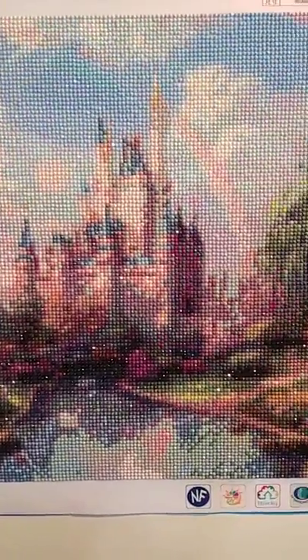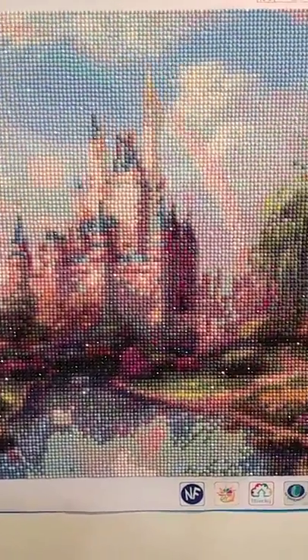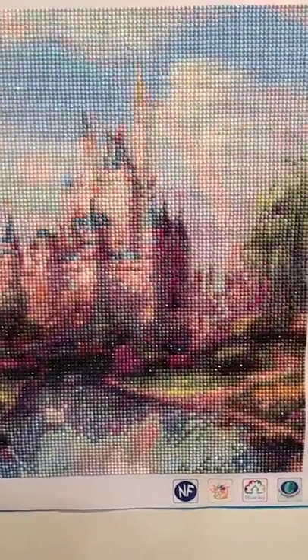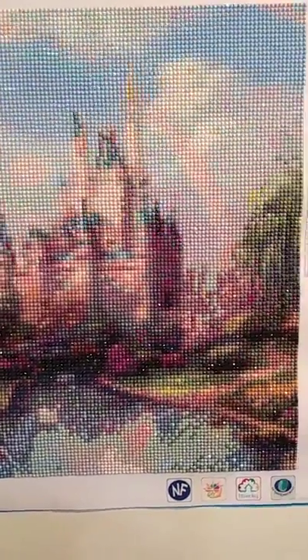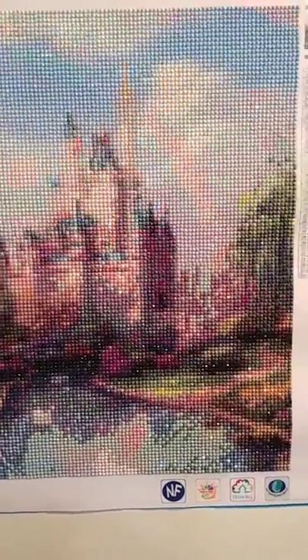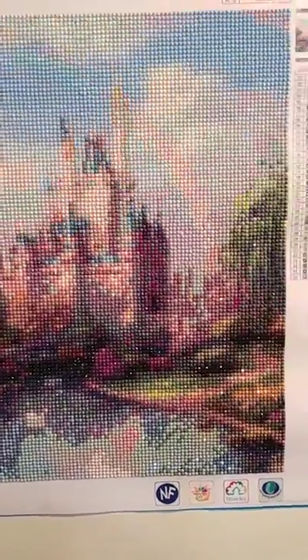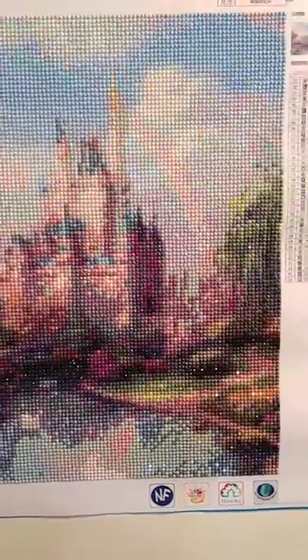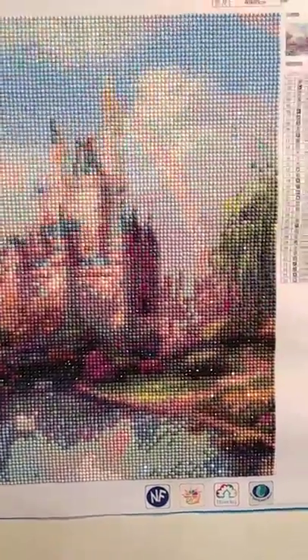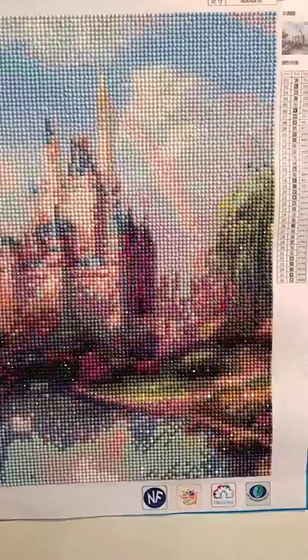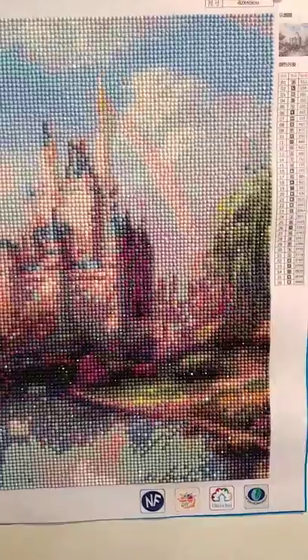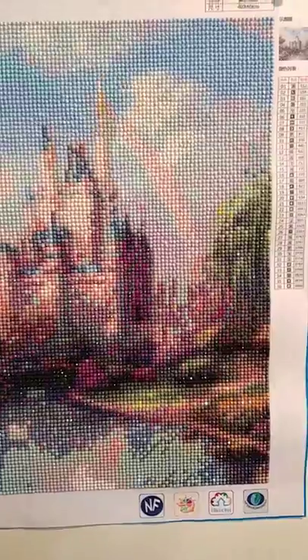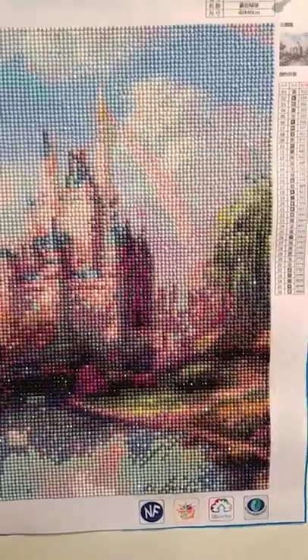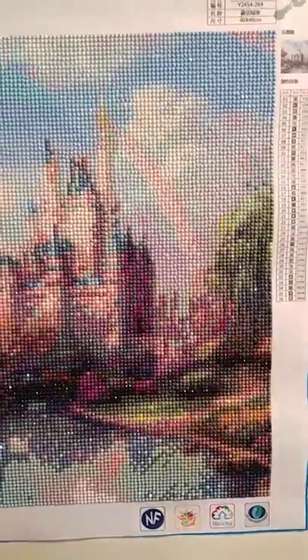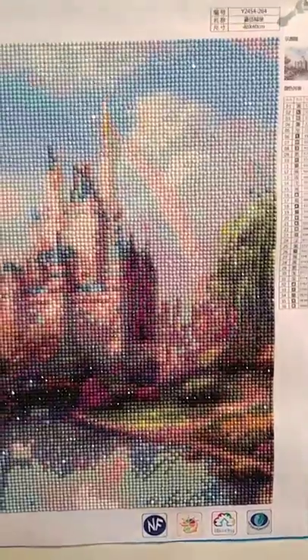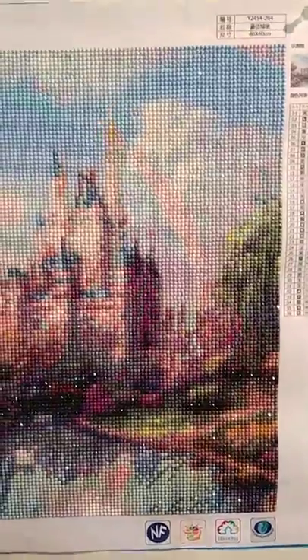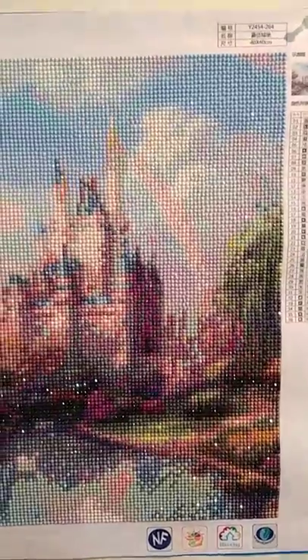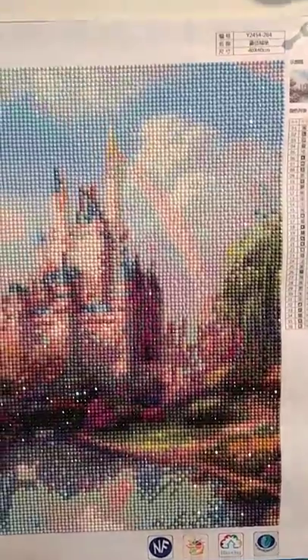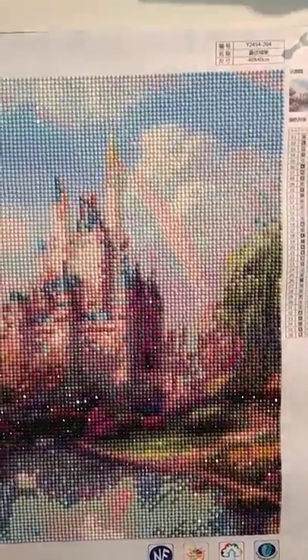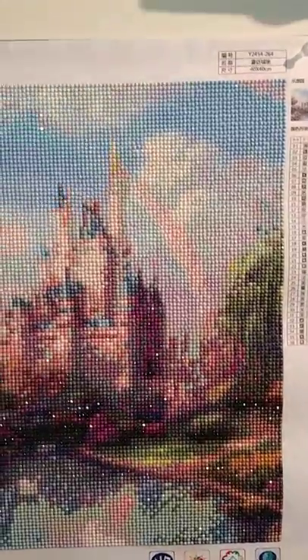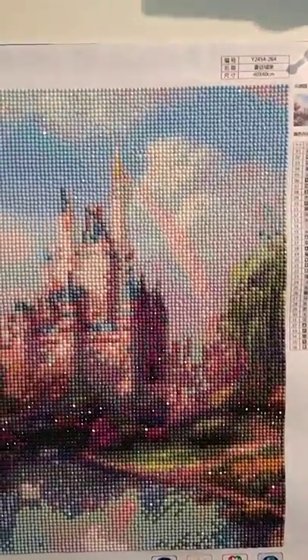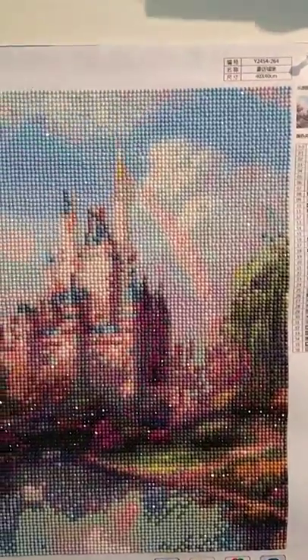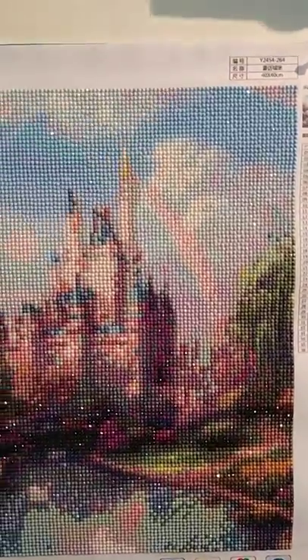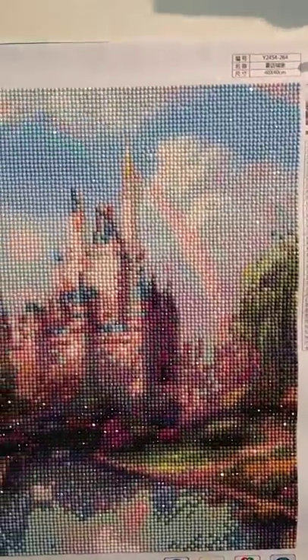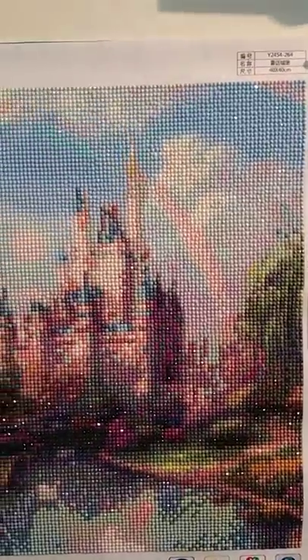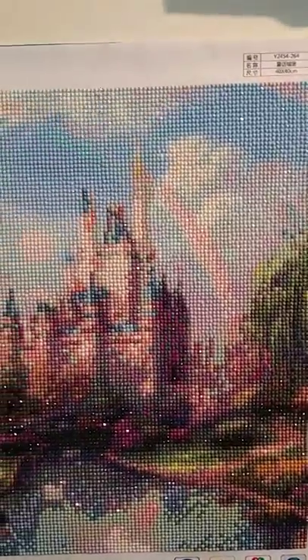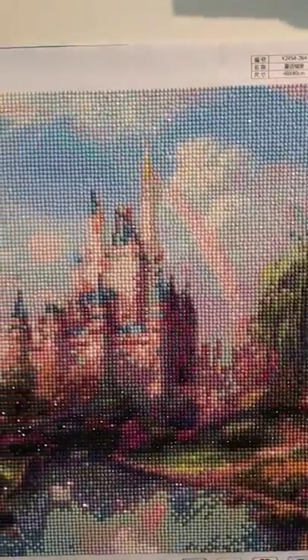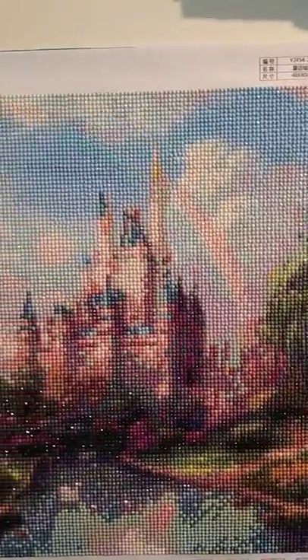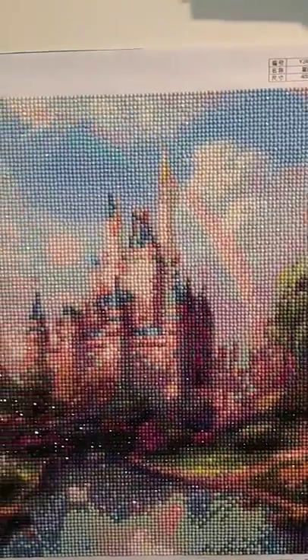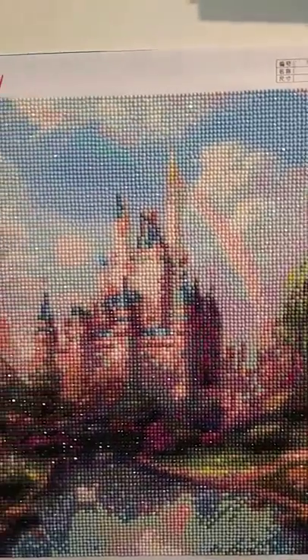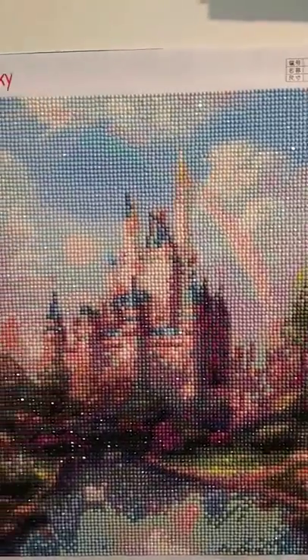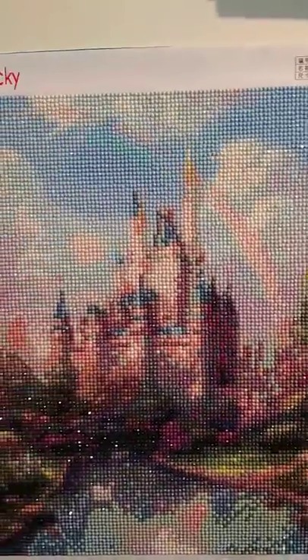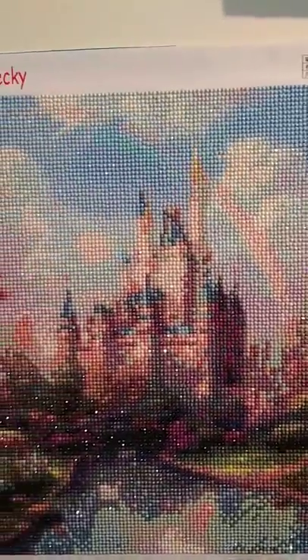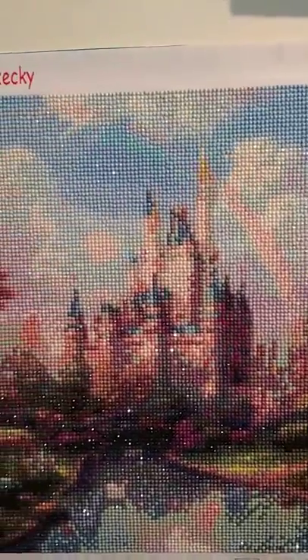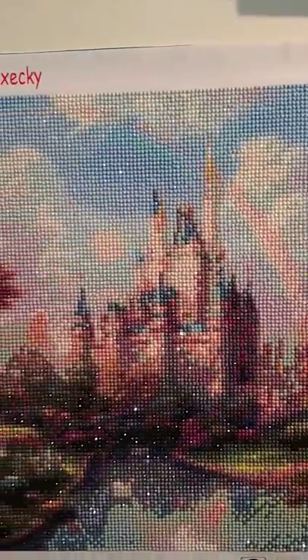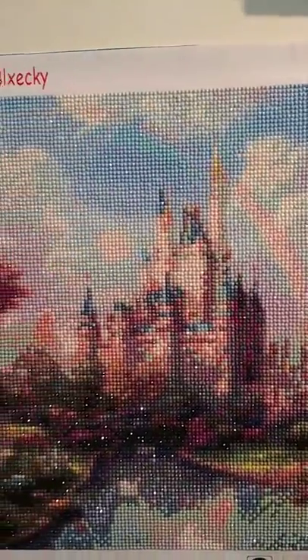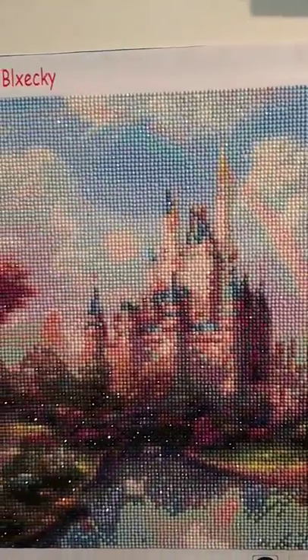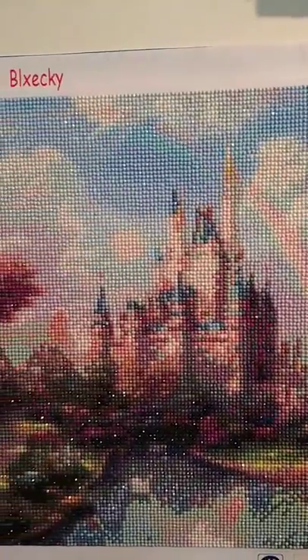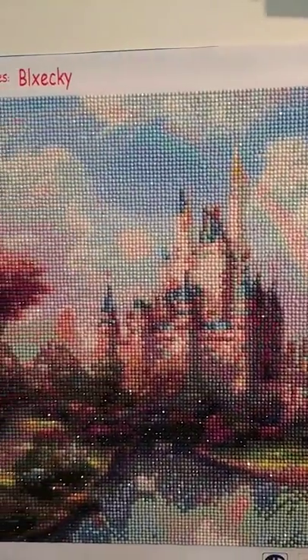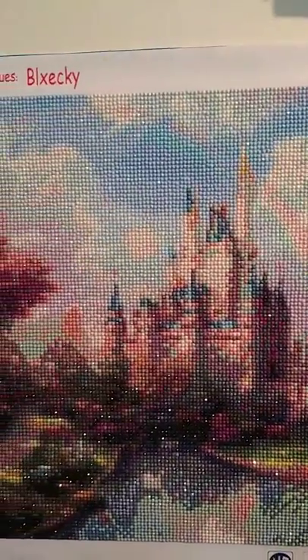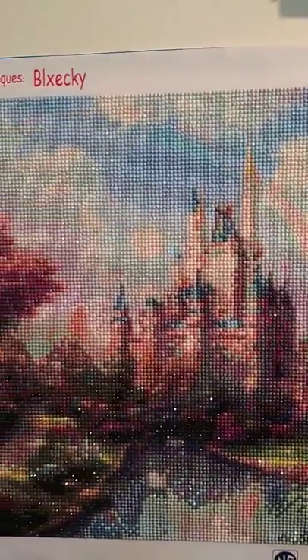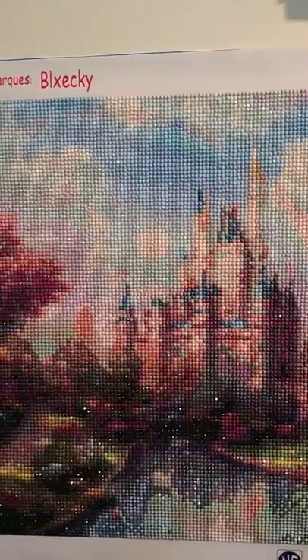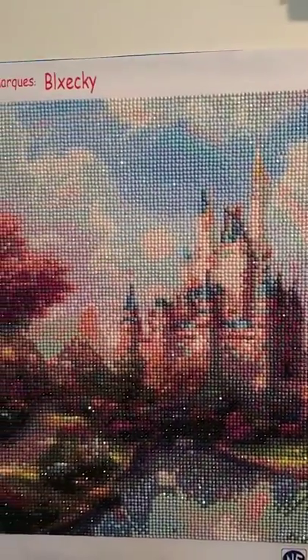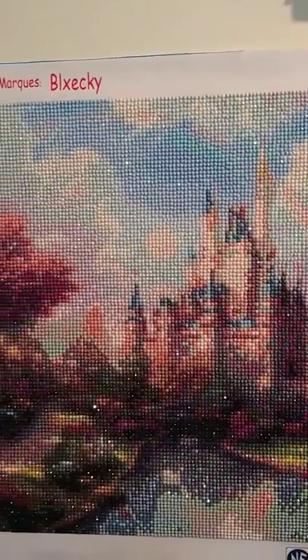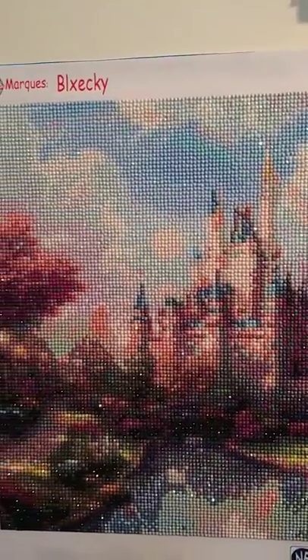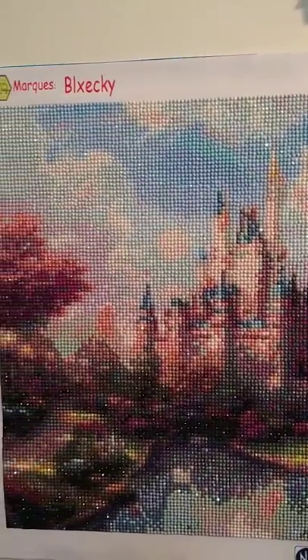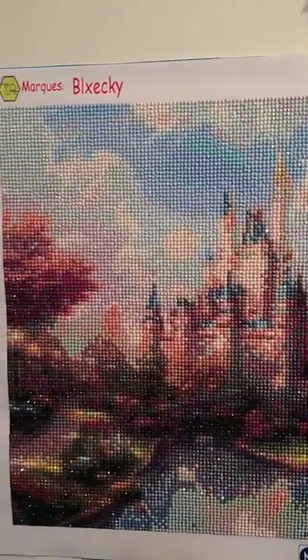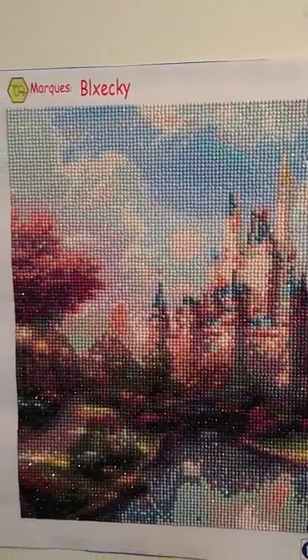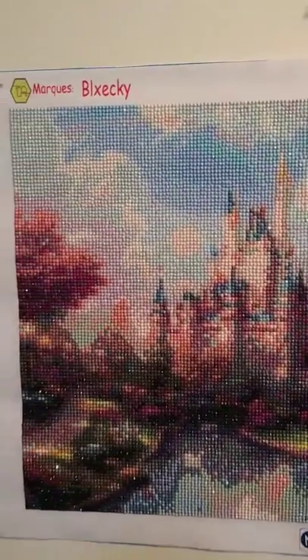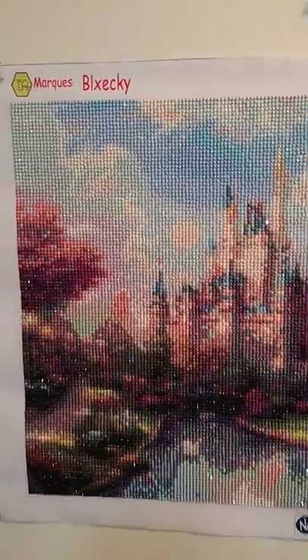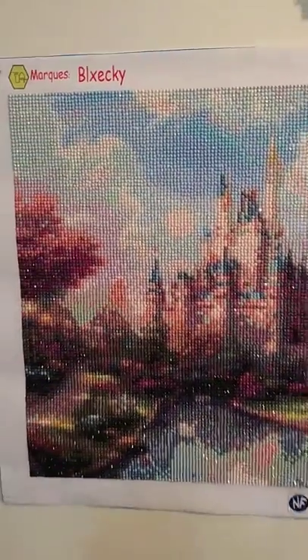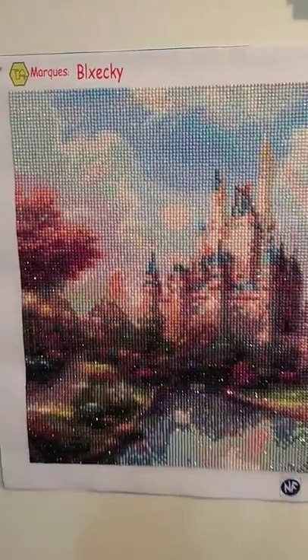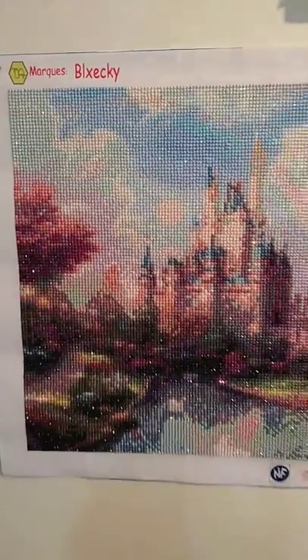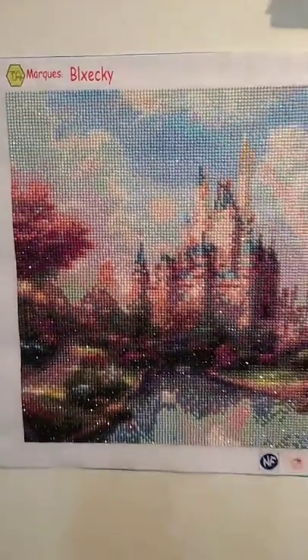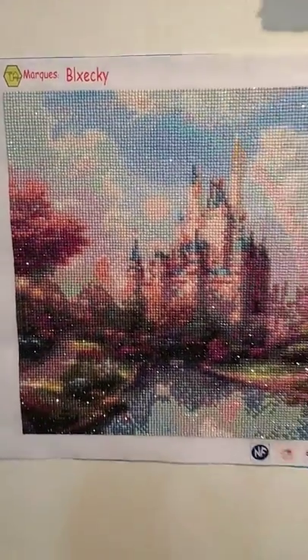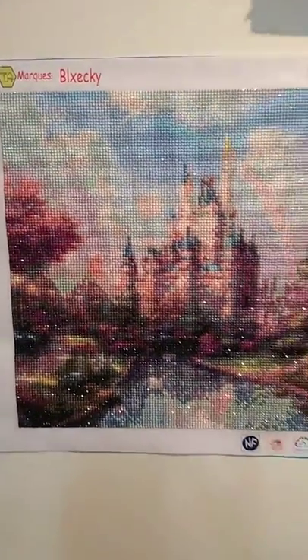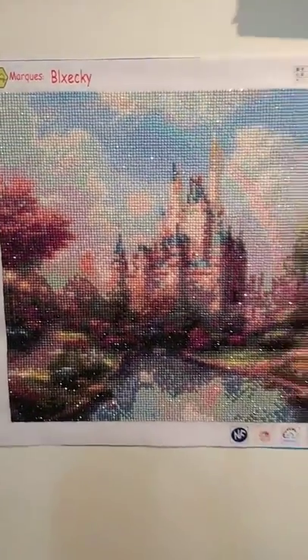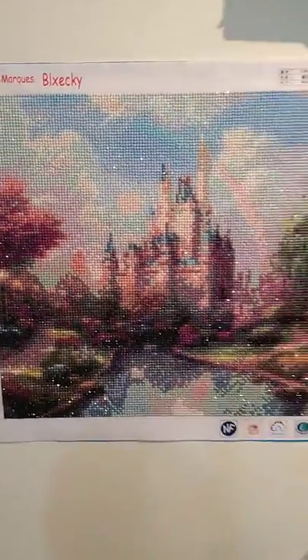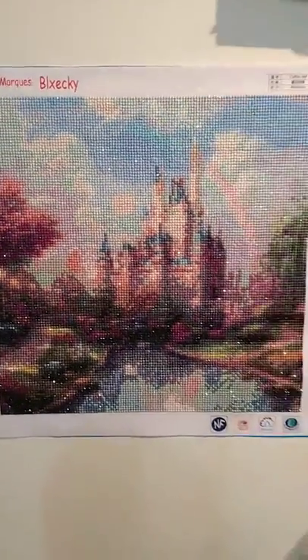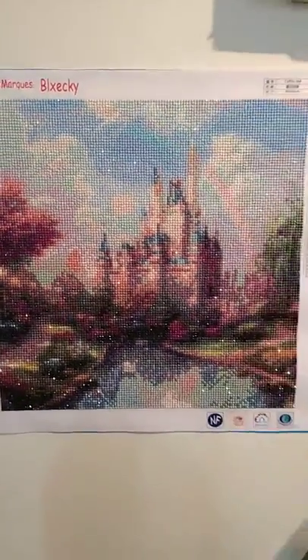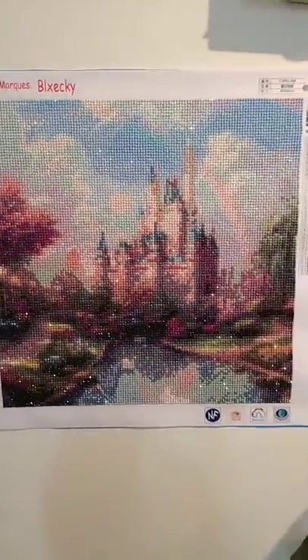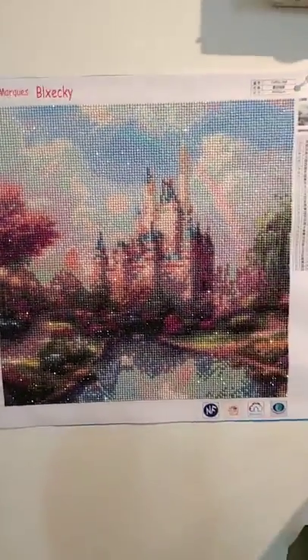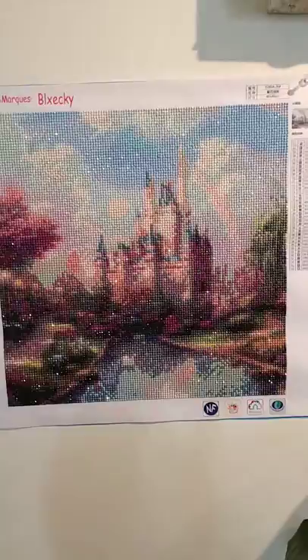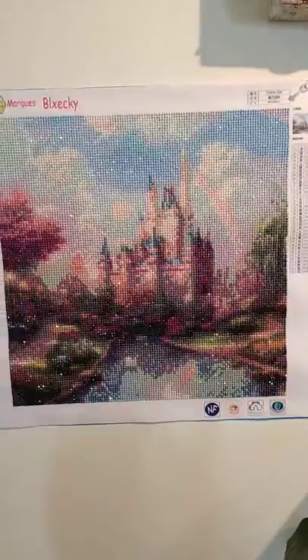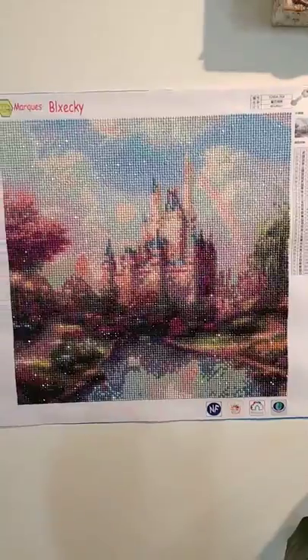It was fun to do because of the colors, but definitely needs to be done larger.